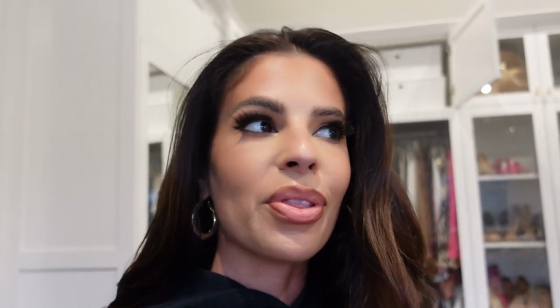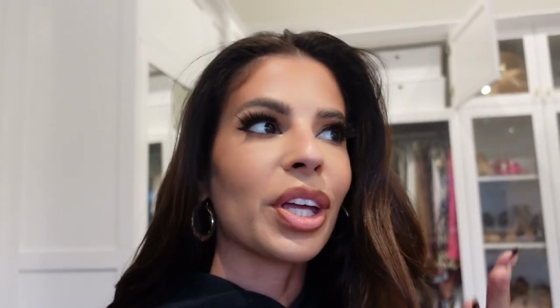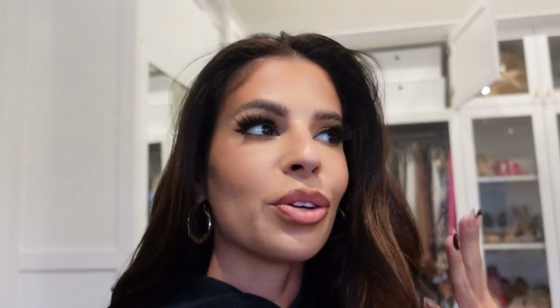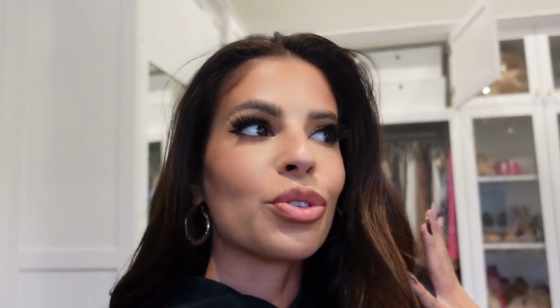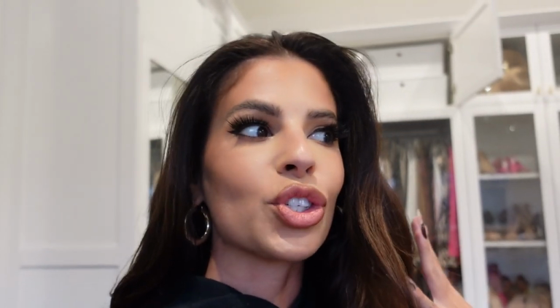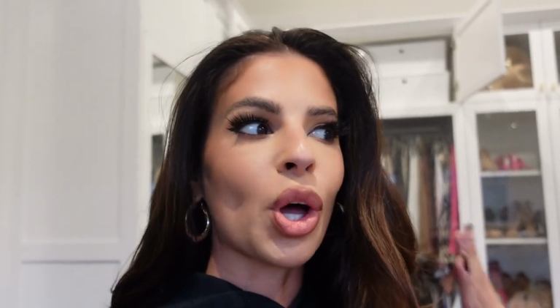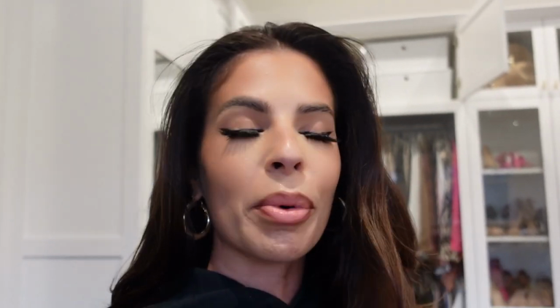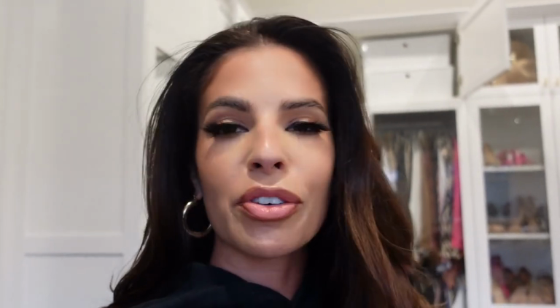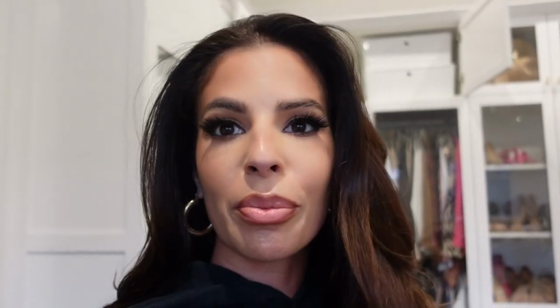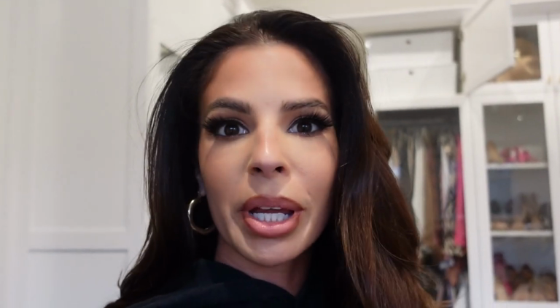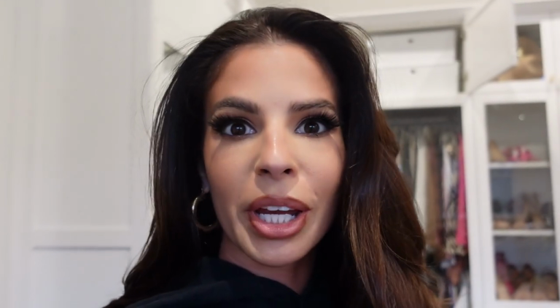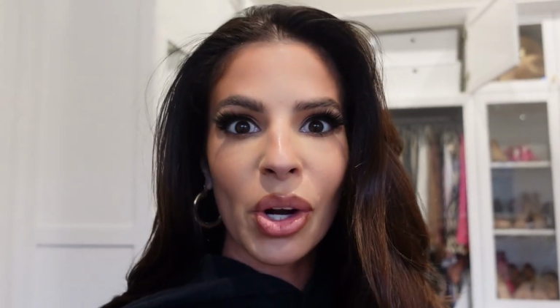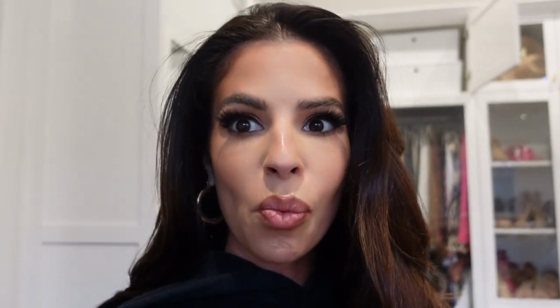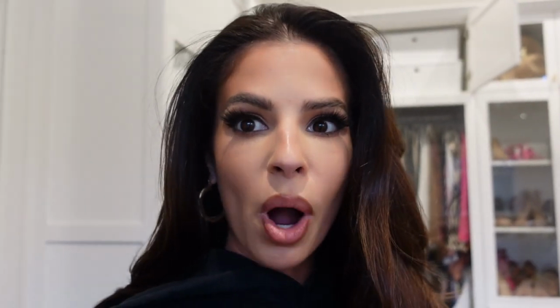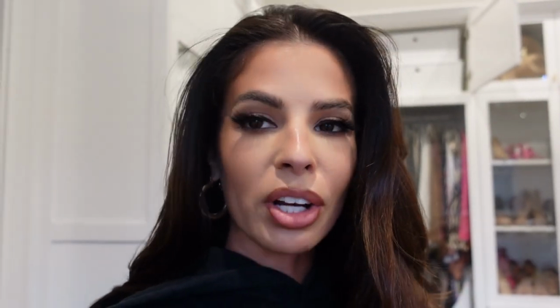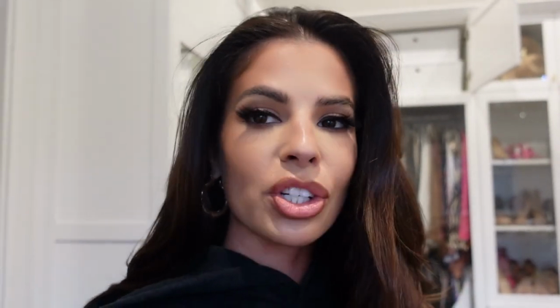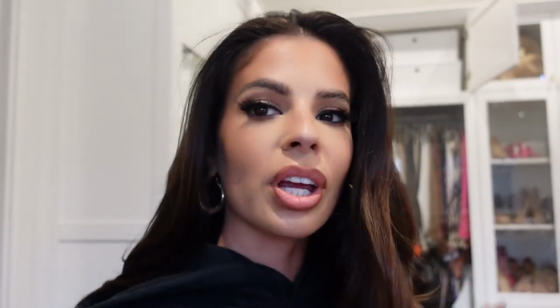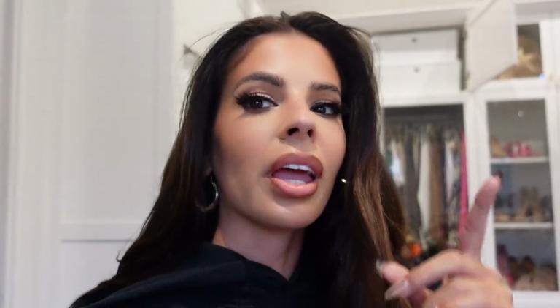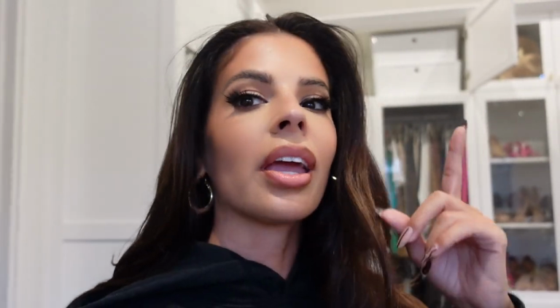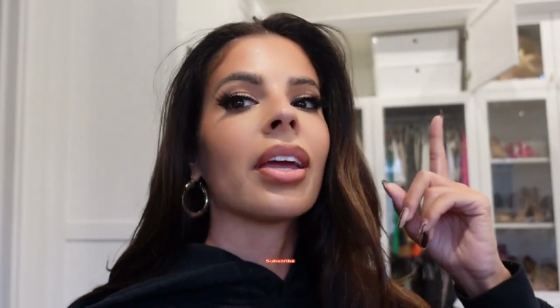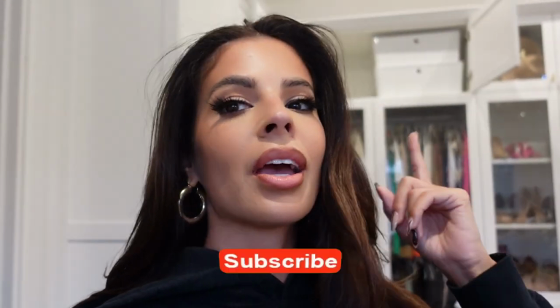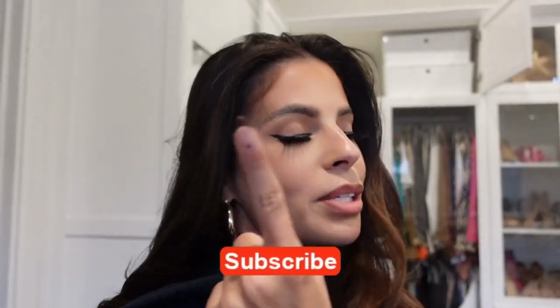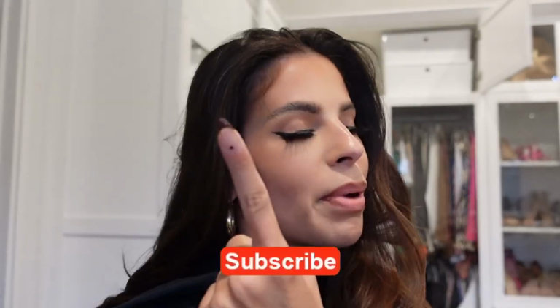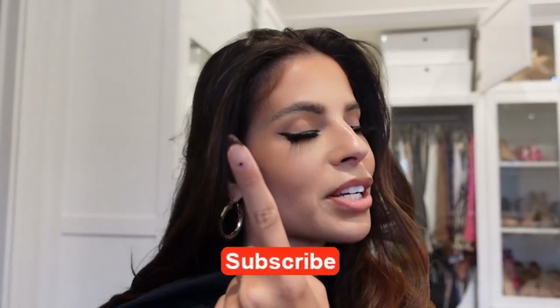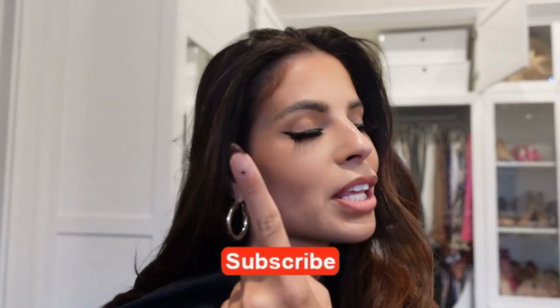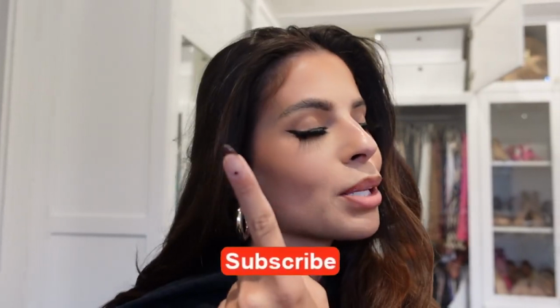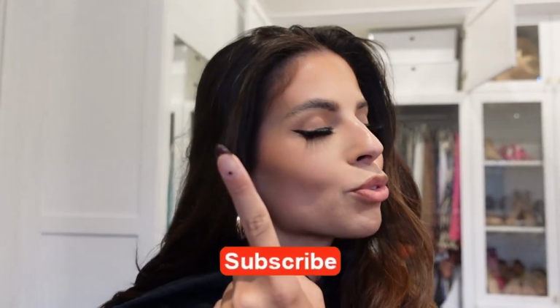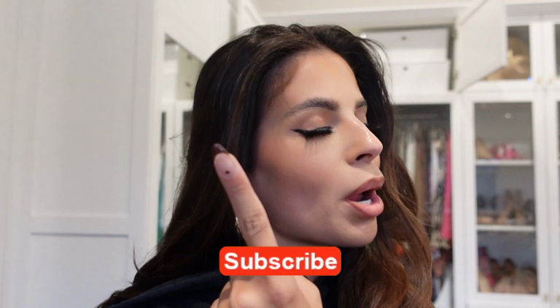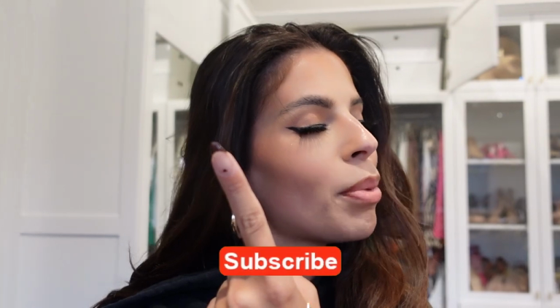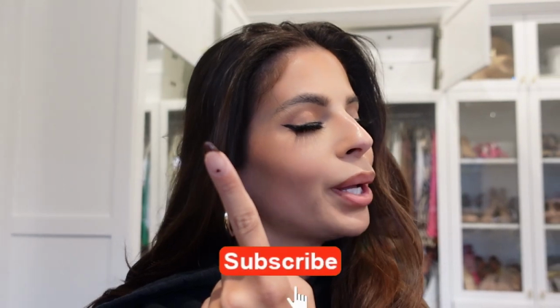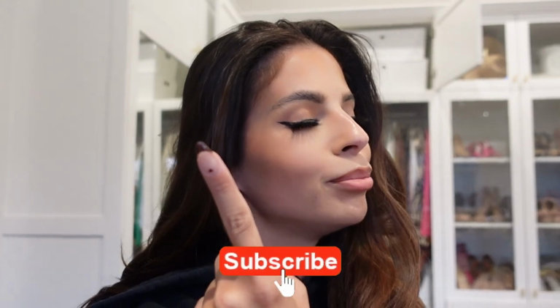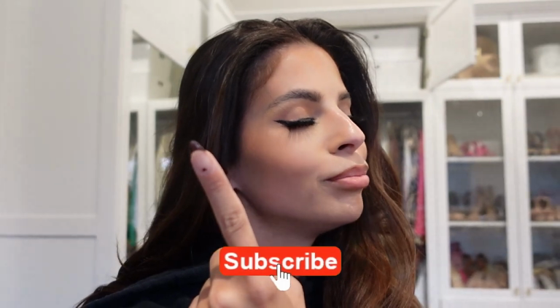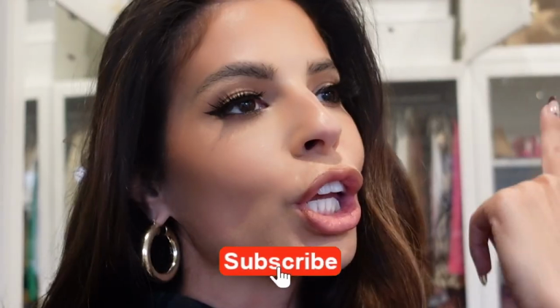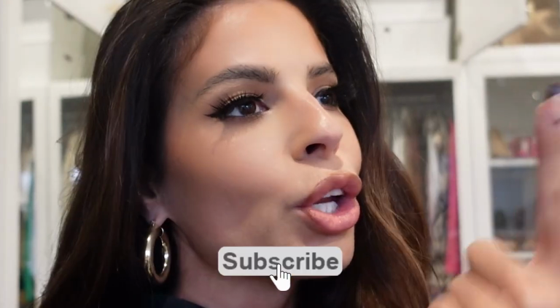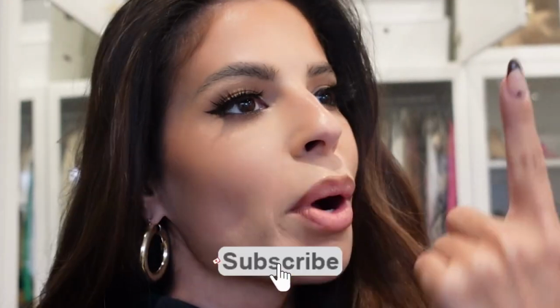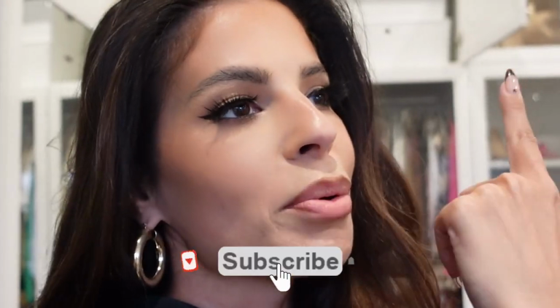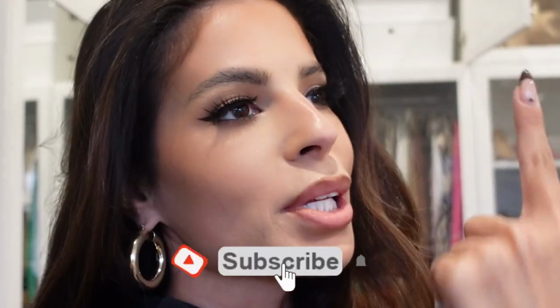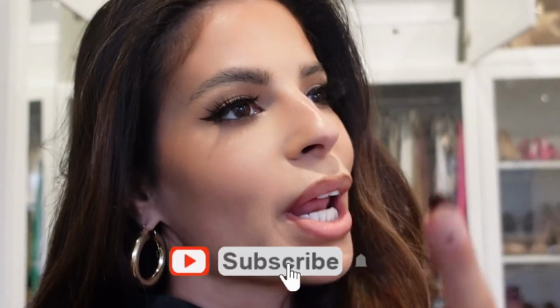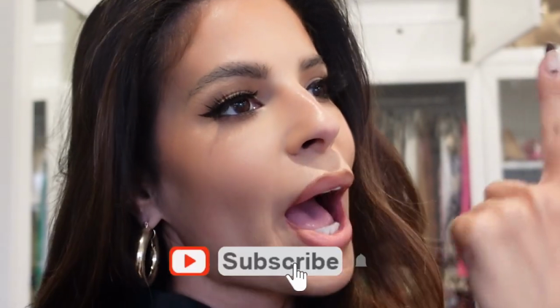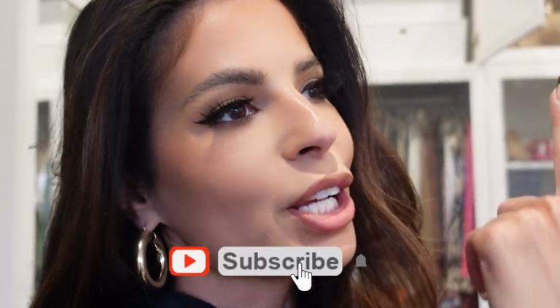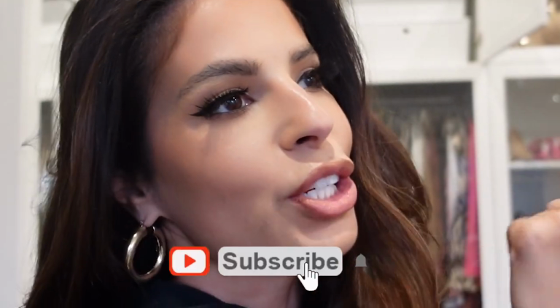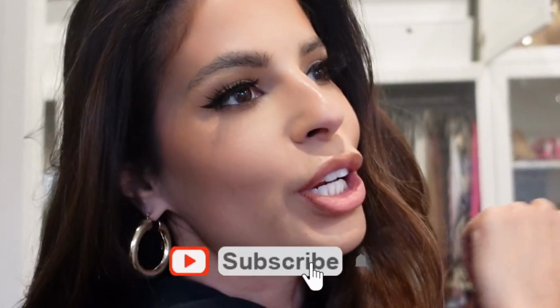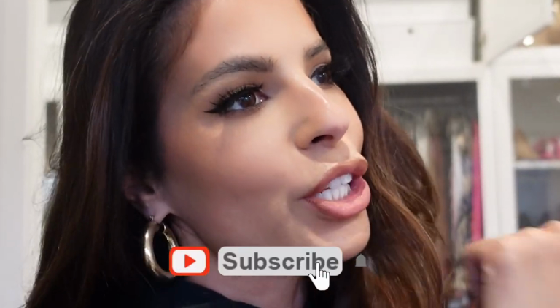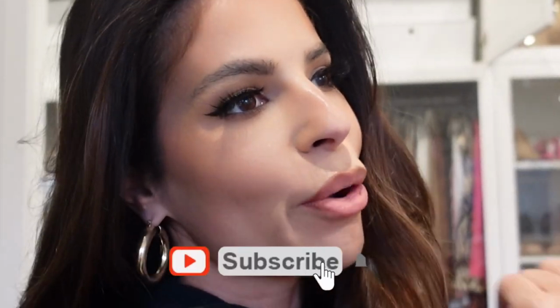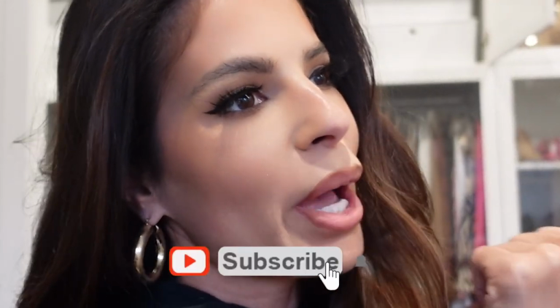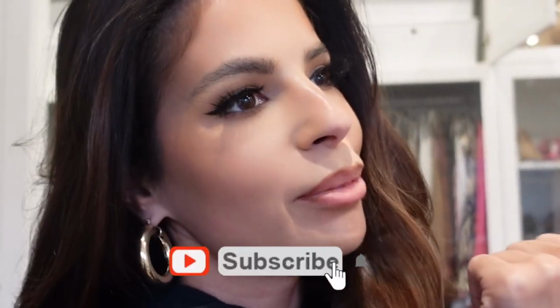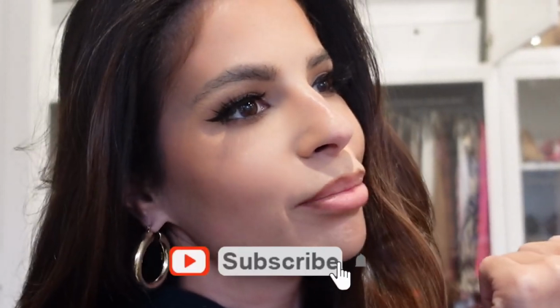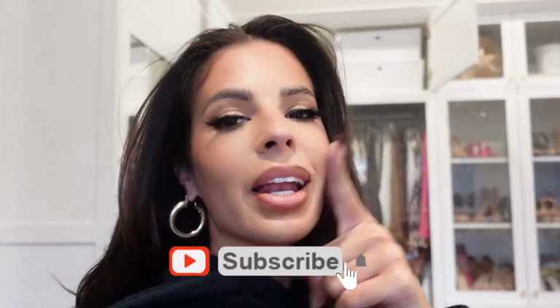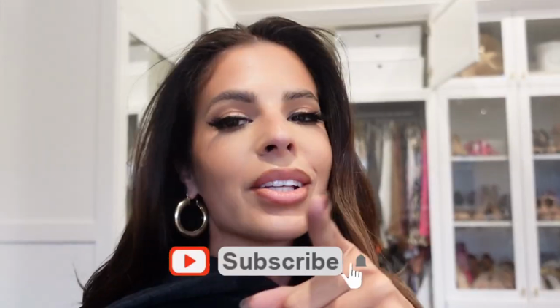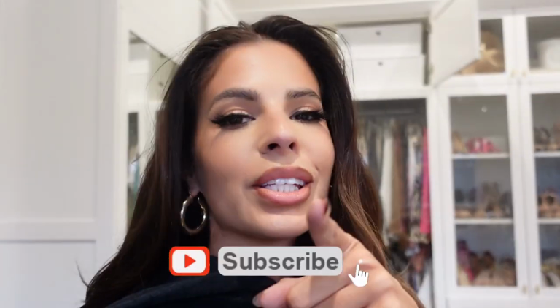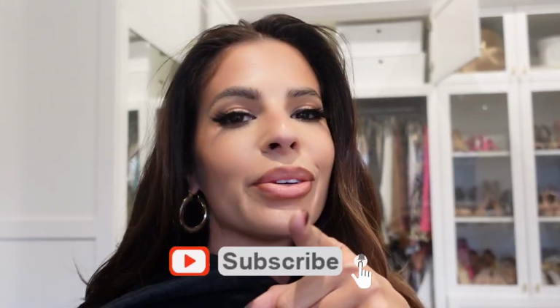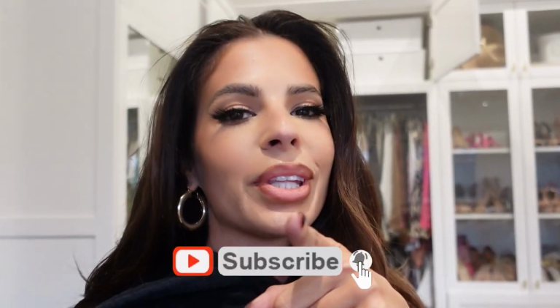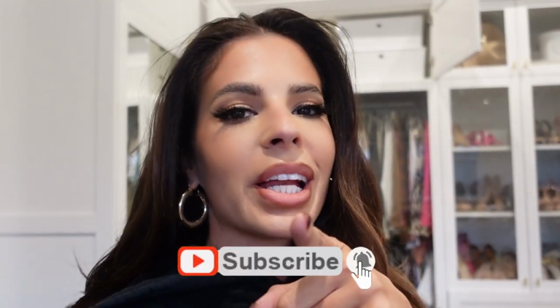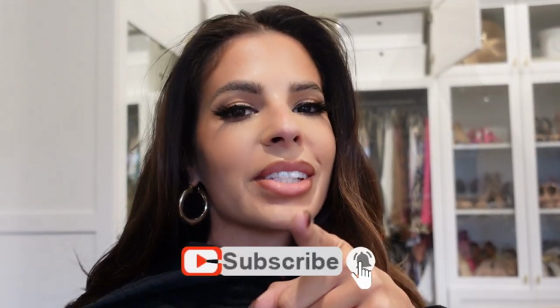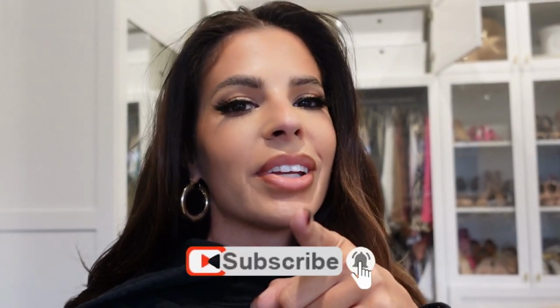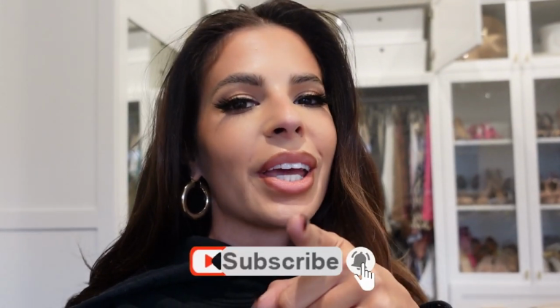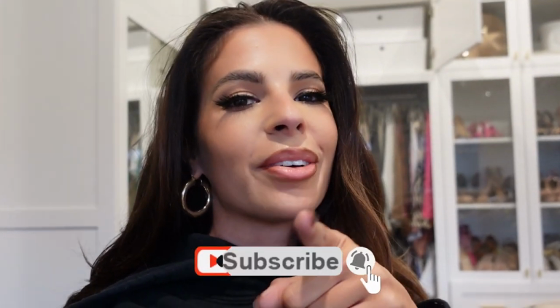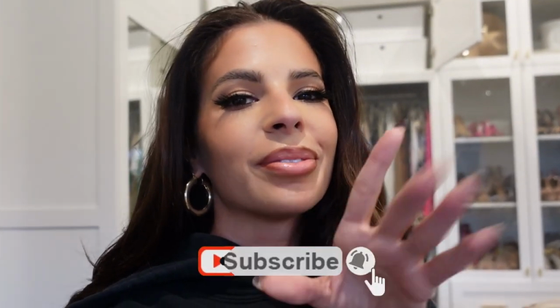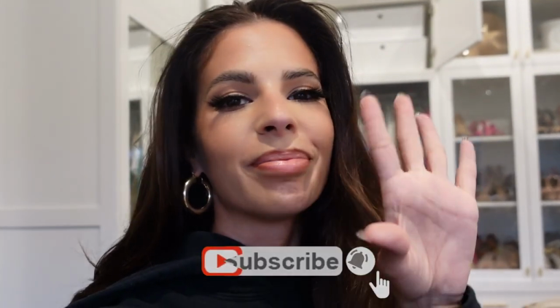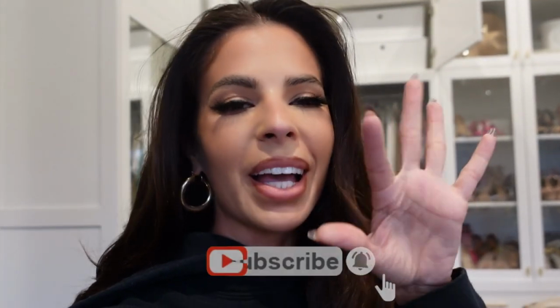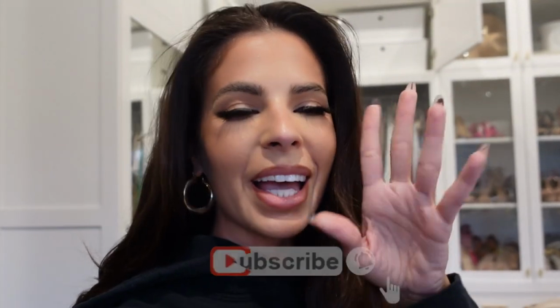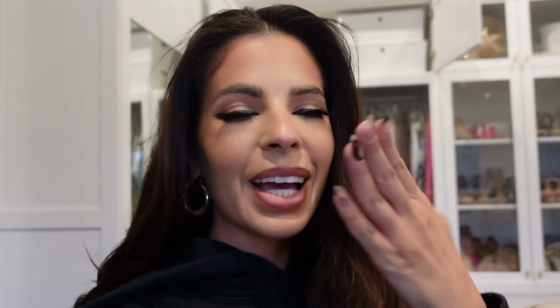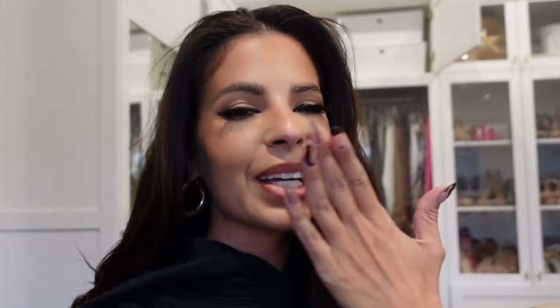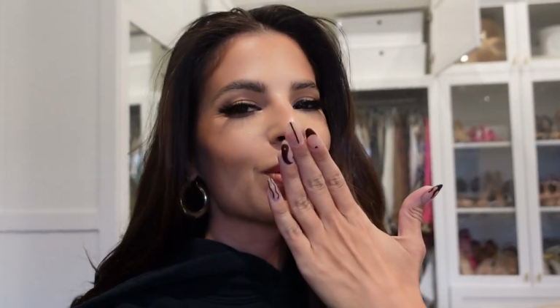All right guys, that's it for this video. Thank you so much for being here watching — smash that subscribe button, you knew I was gonna ask you to do it — and I'll see you in the next video. Bye guys!